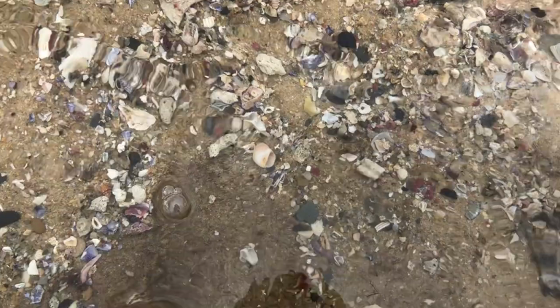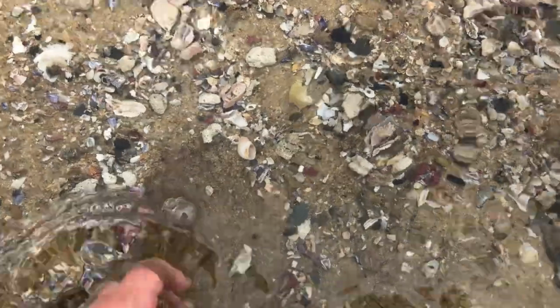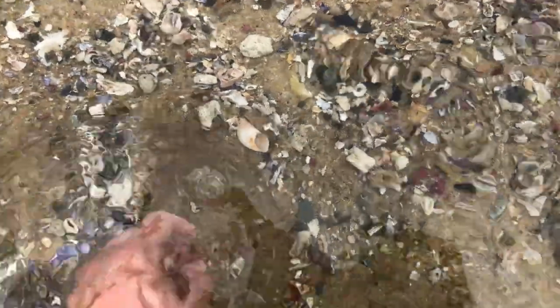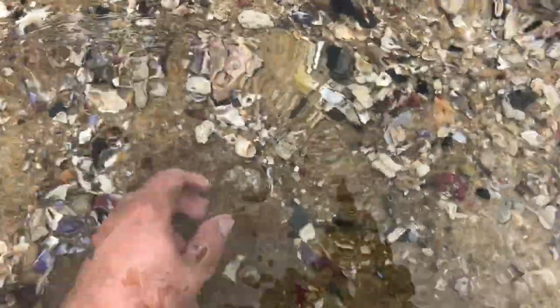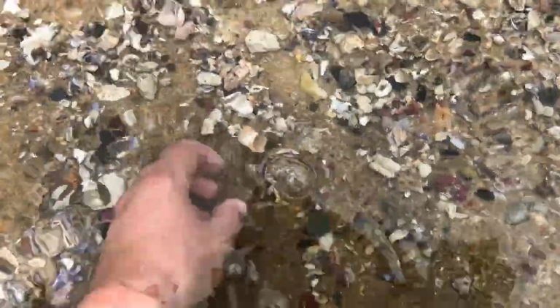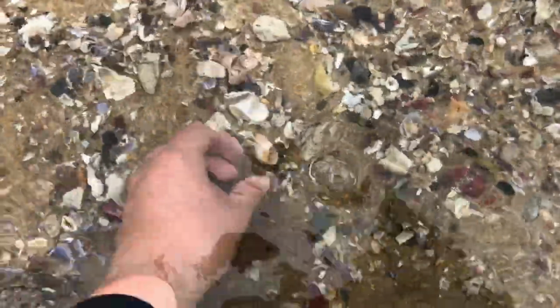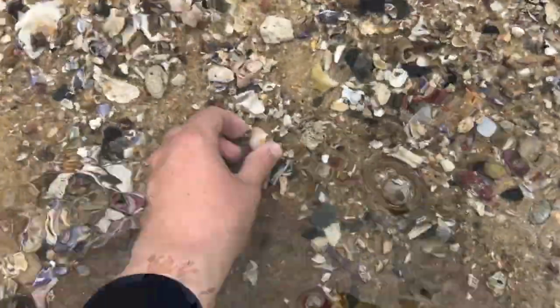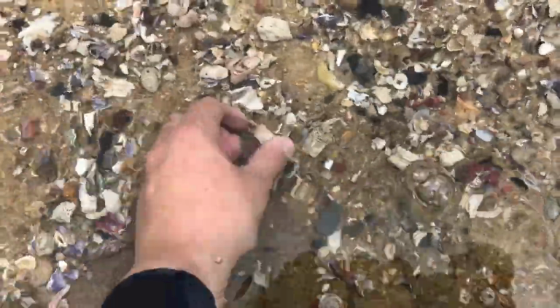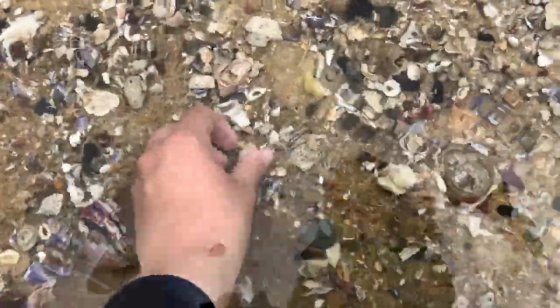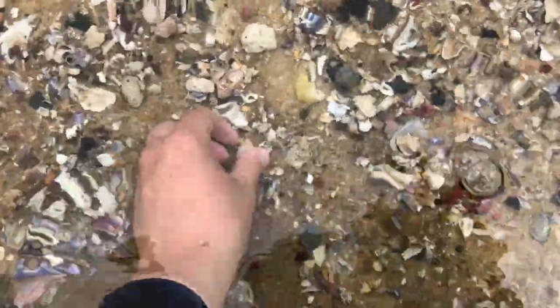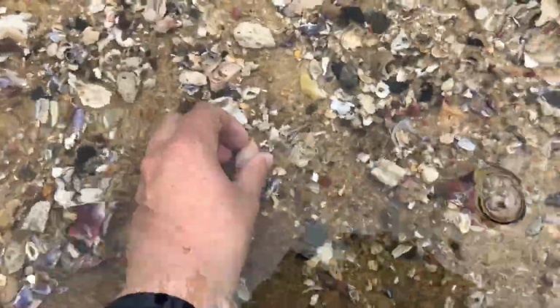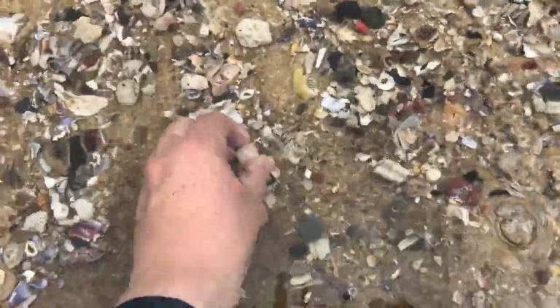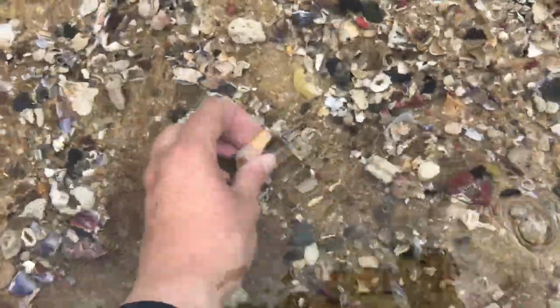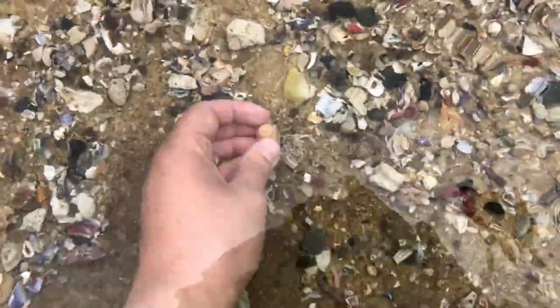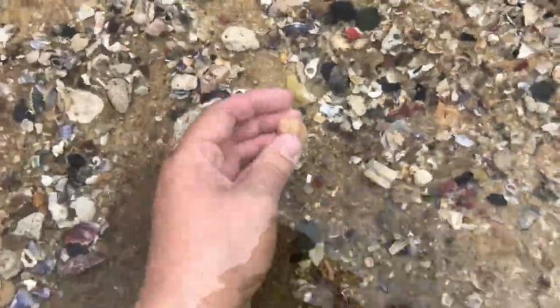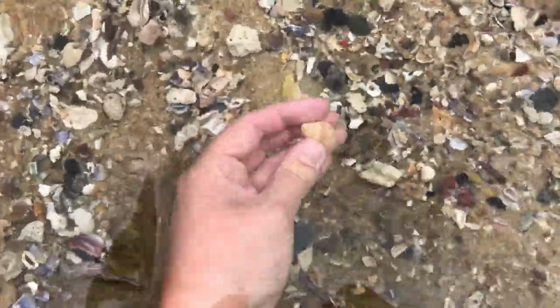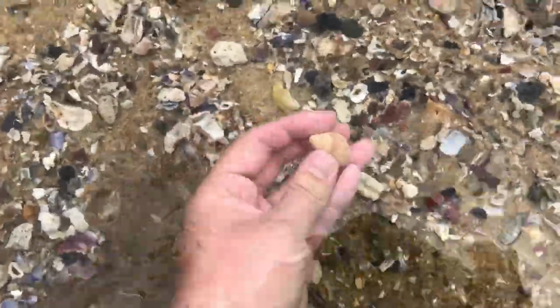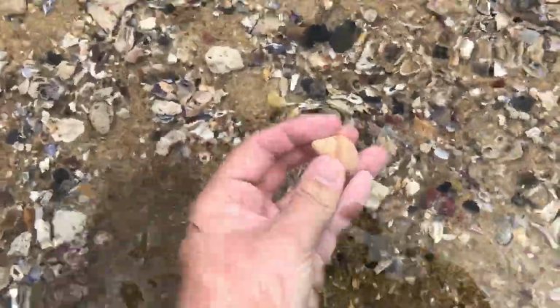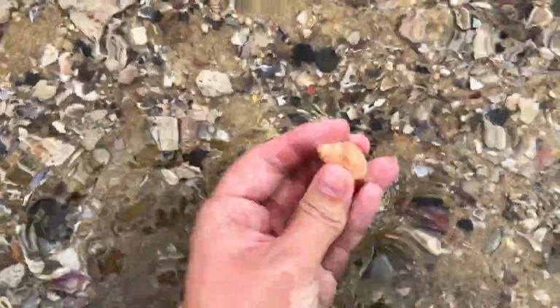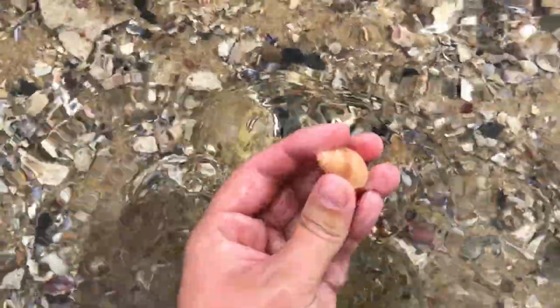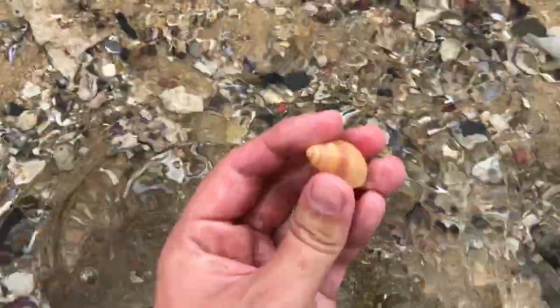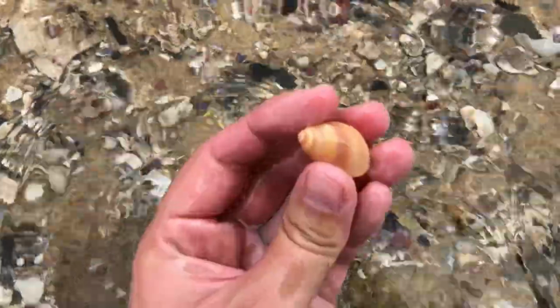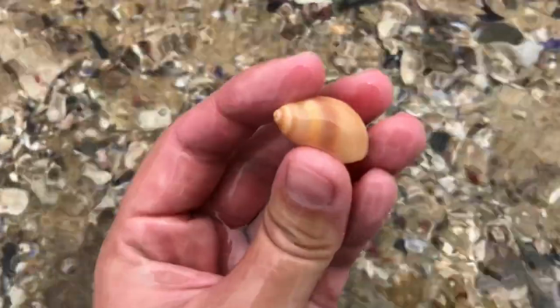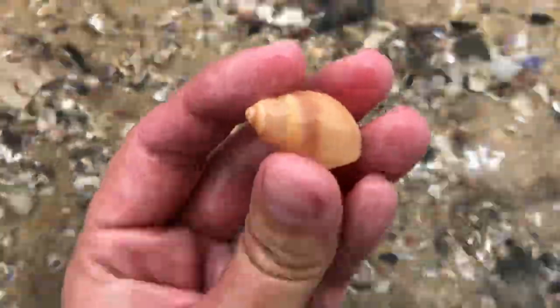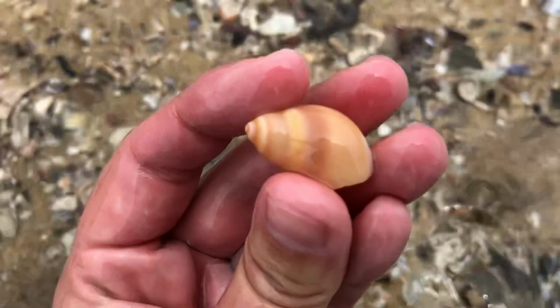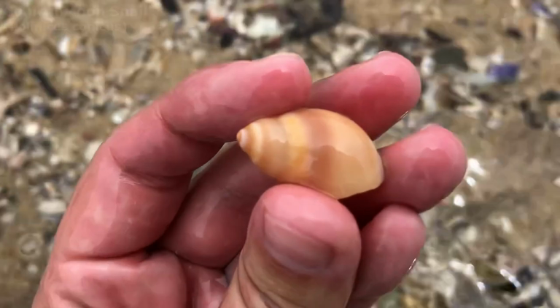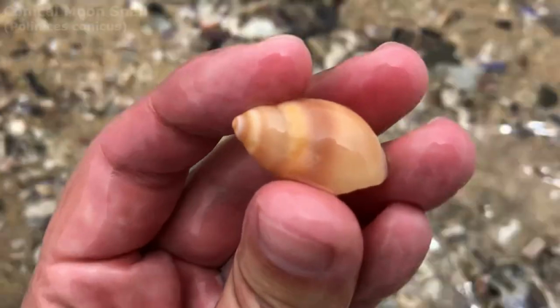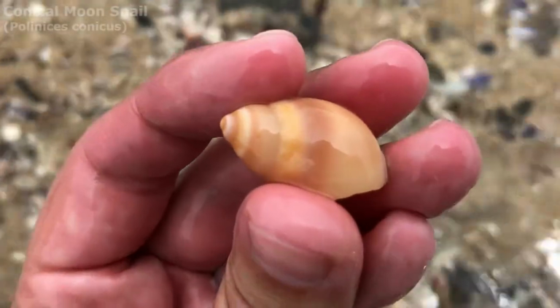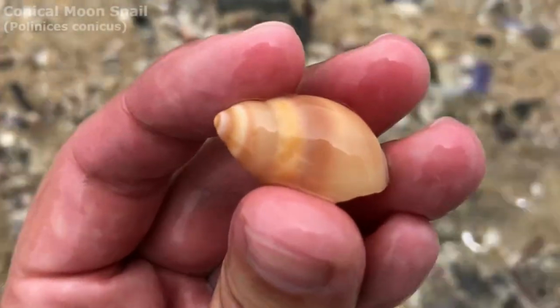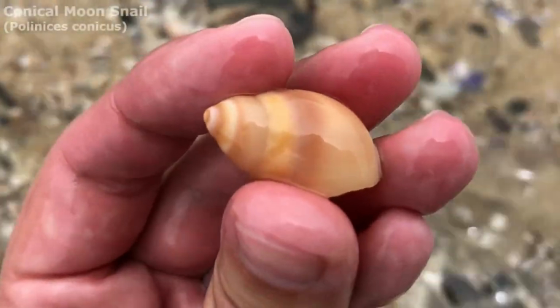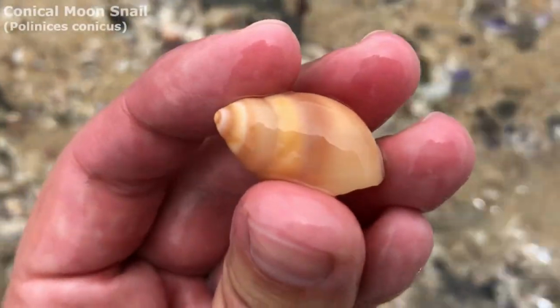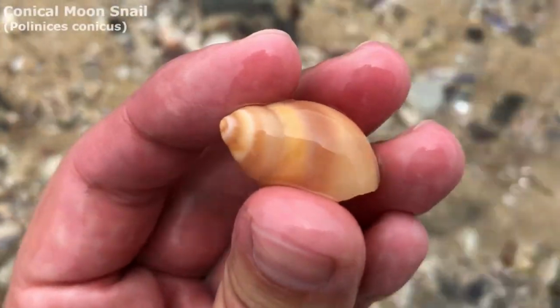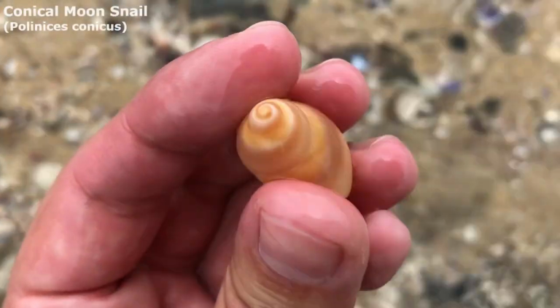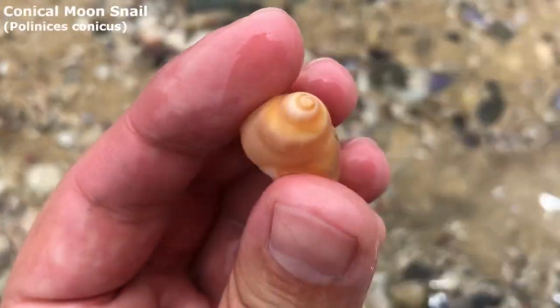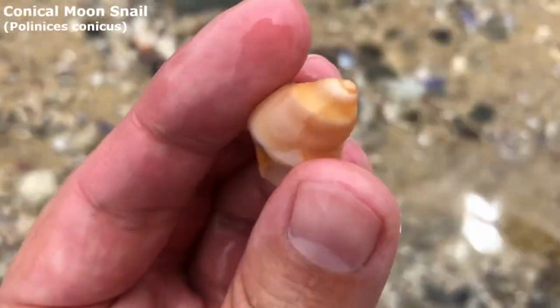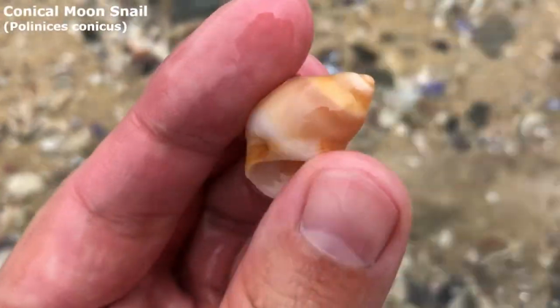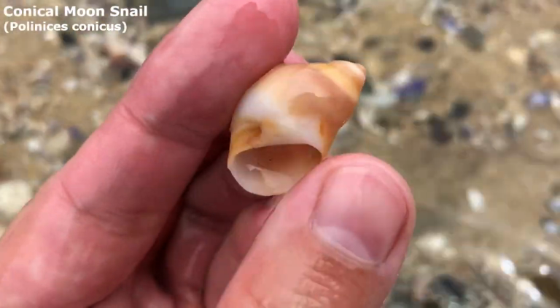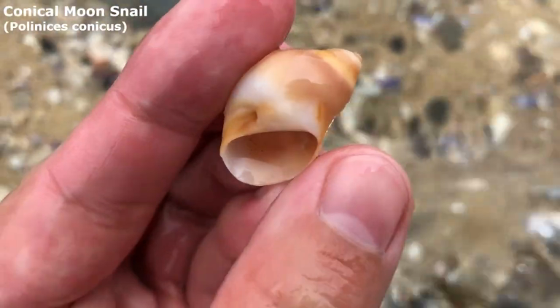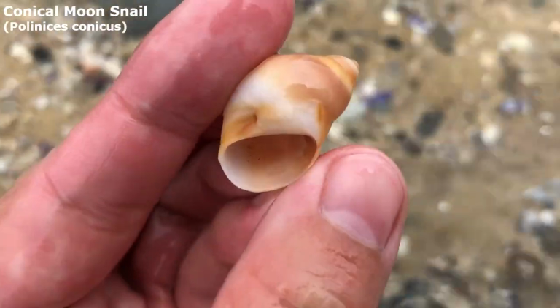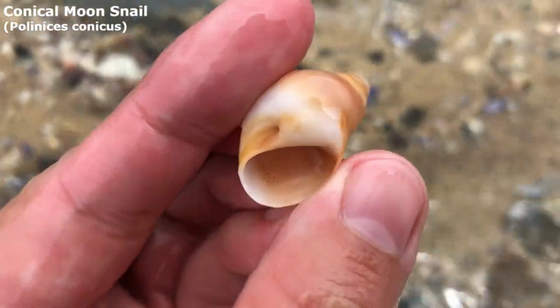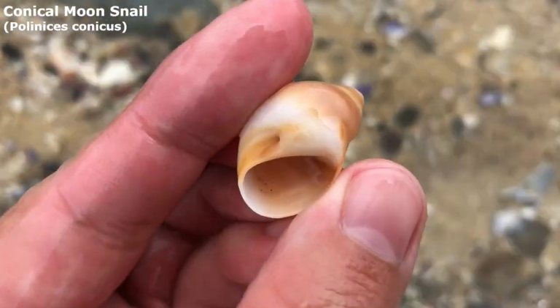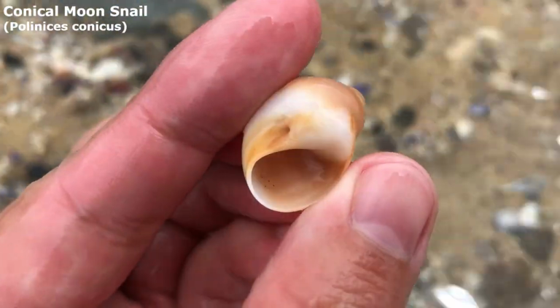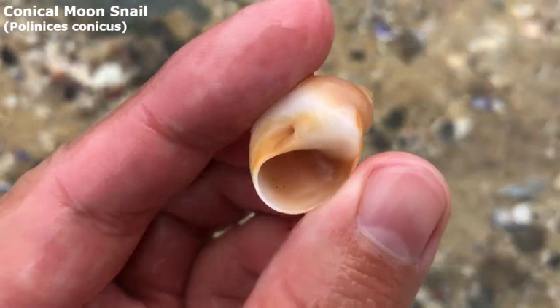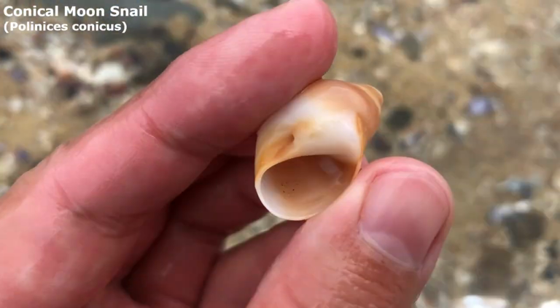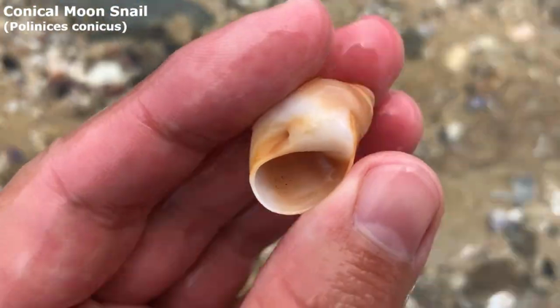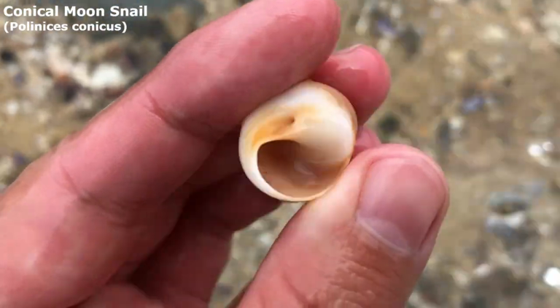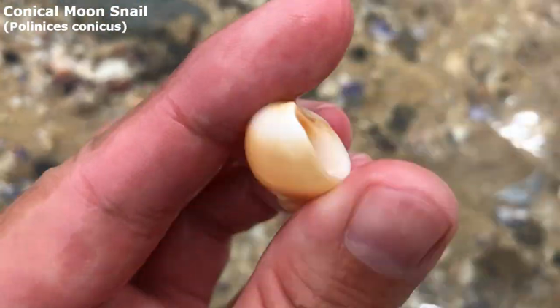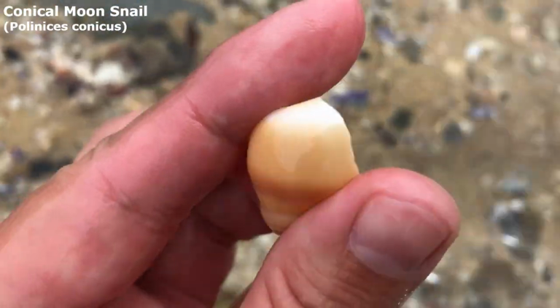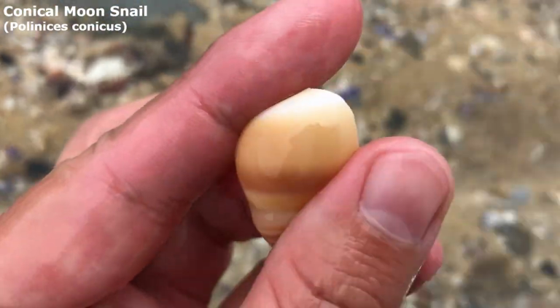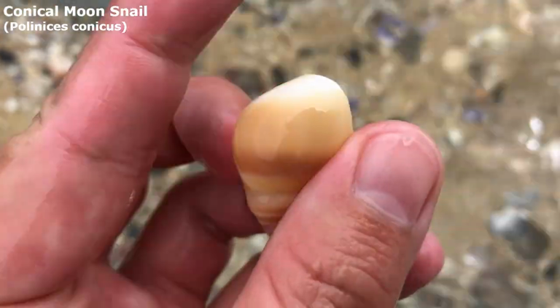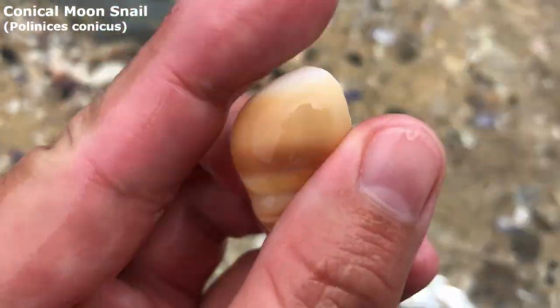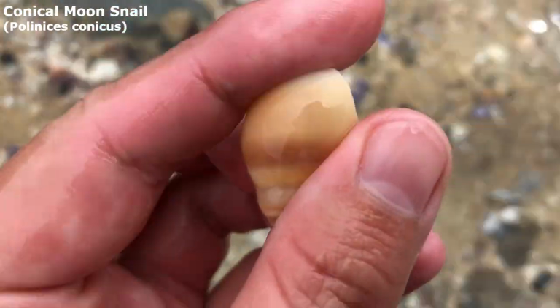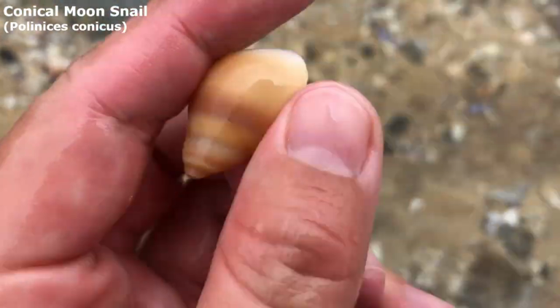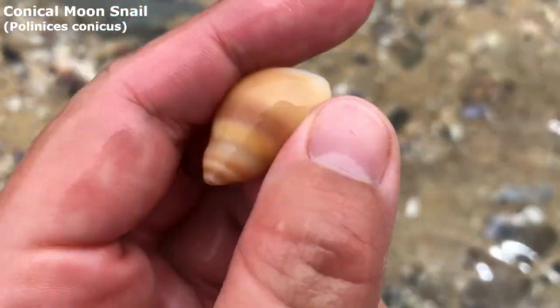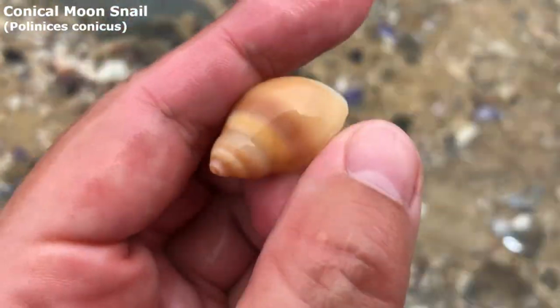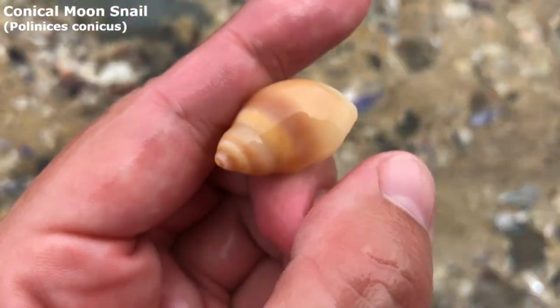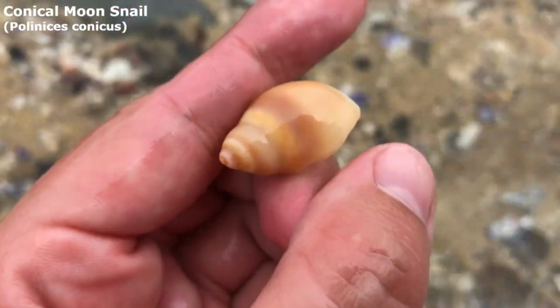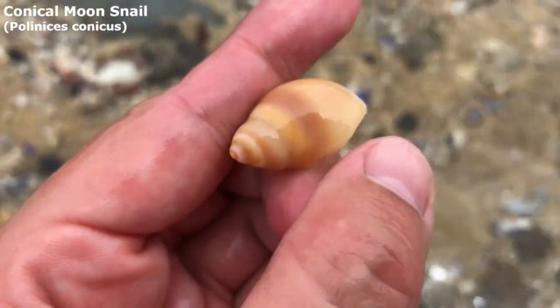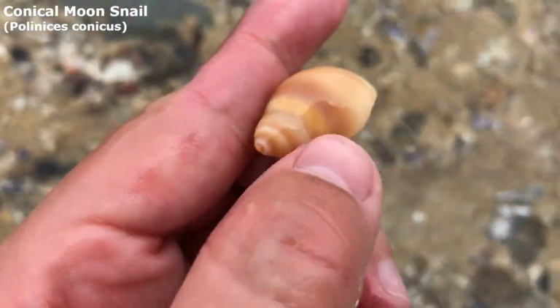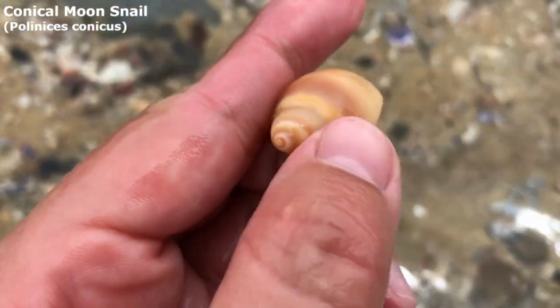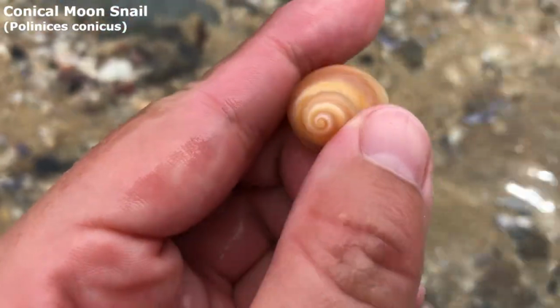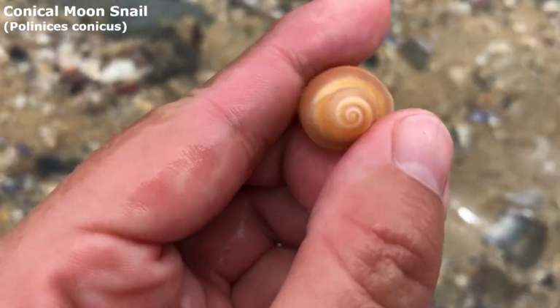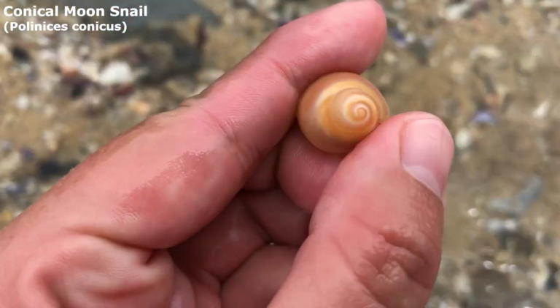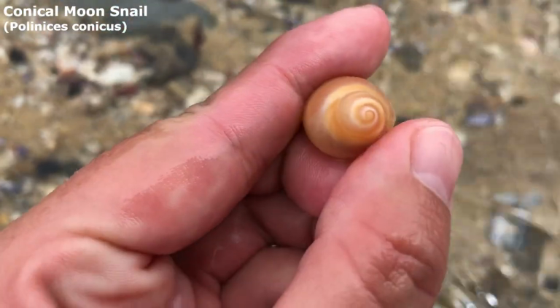Yeah, that one — it does look good. It is a very nice conical moon snail.